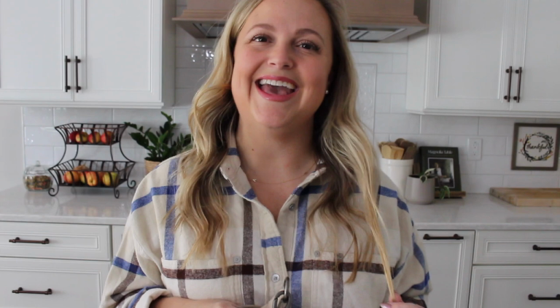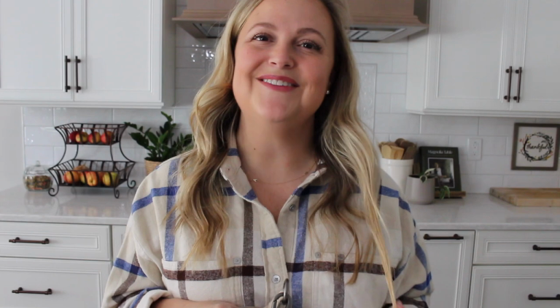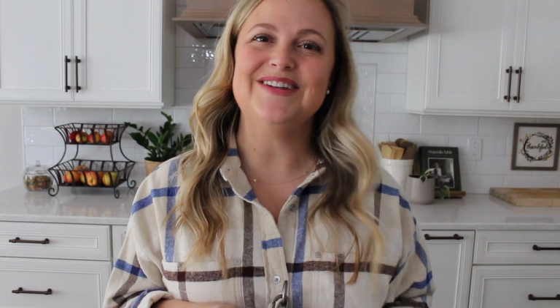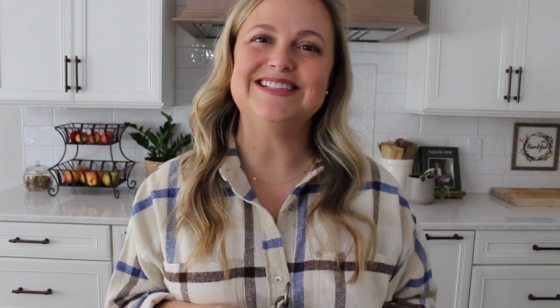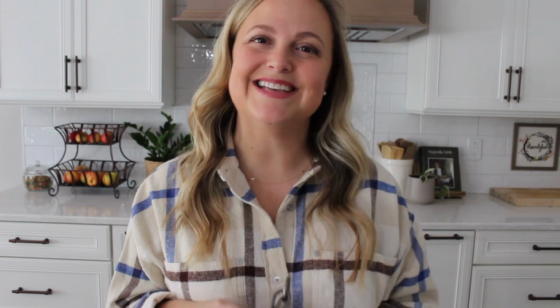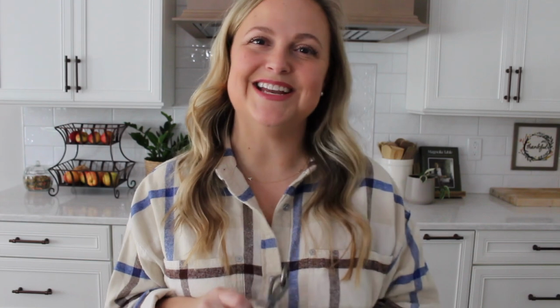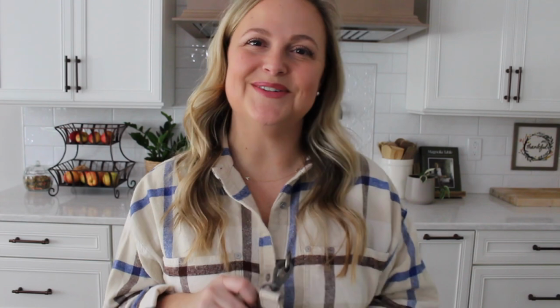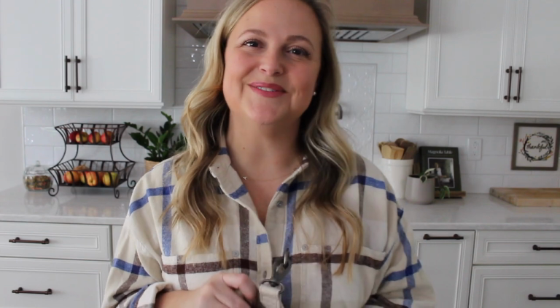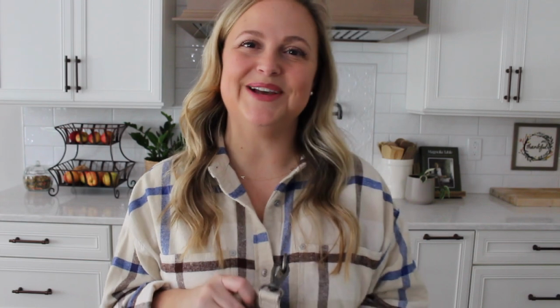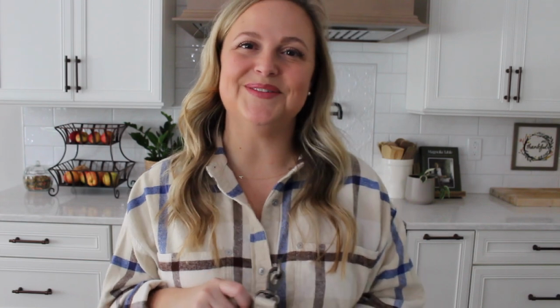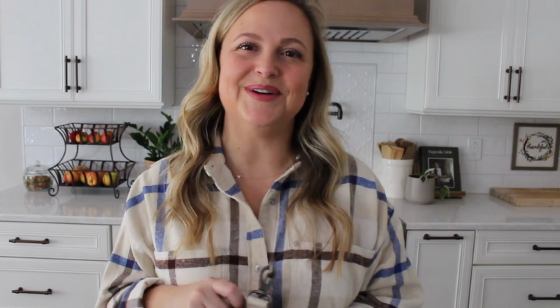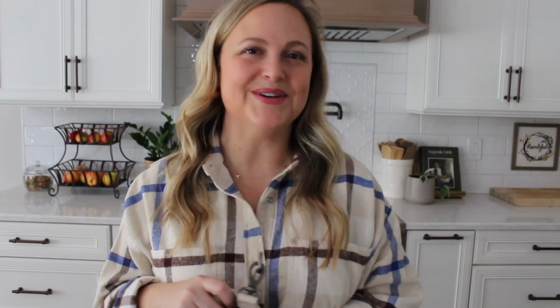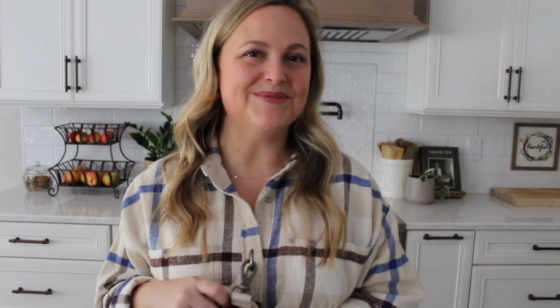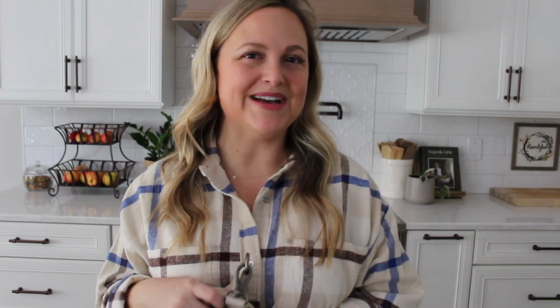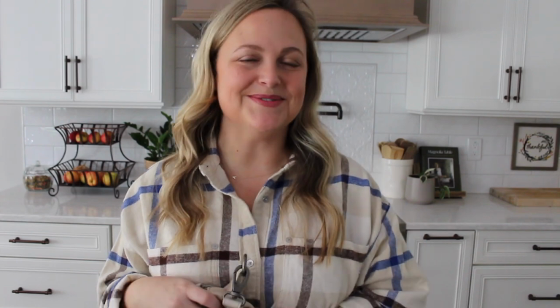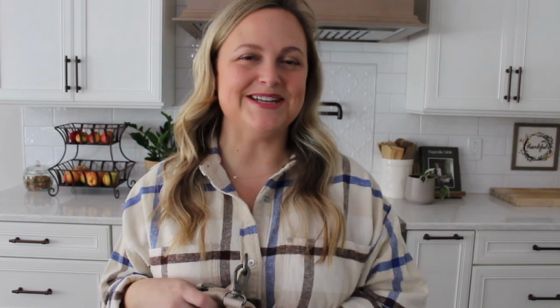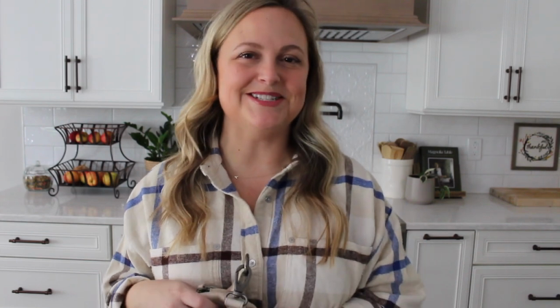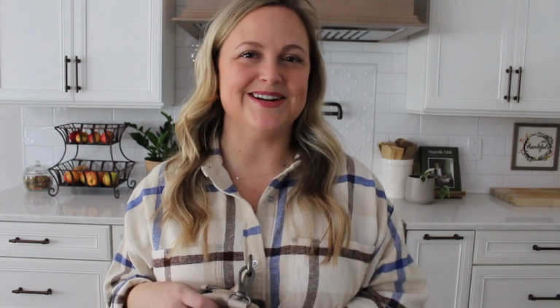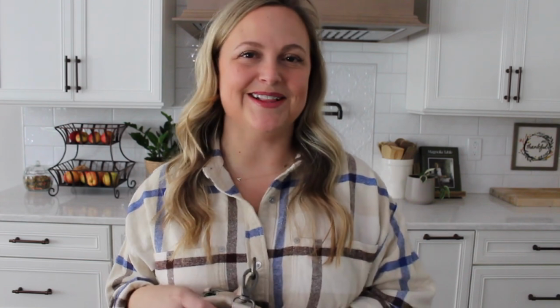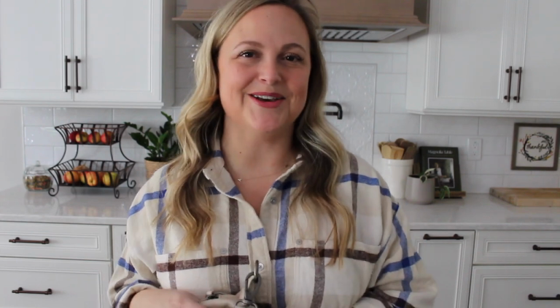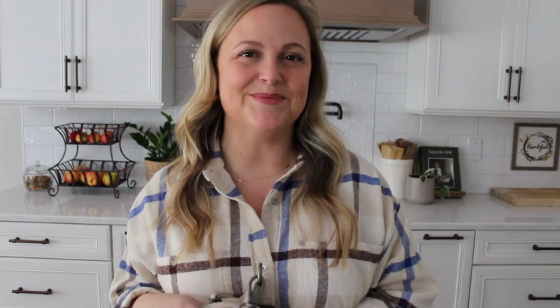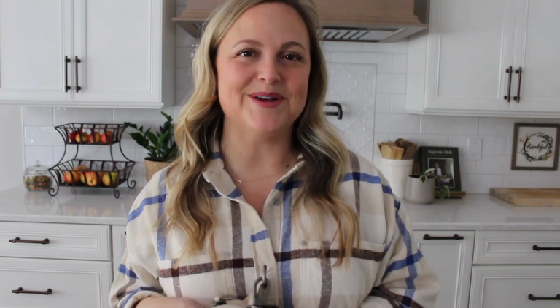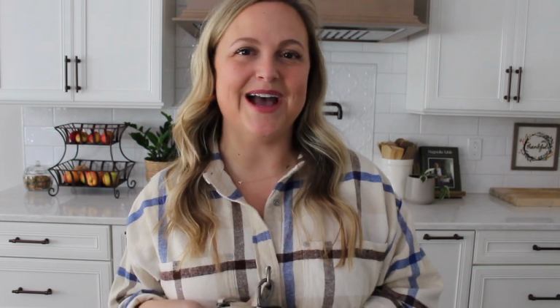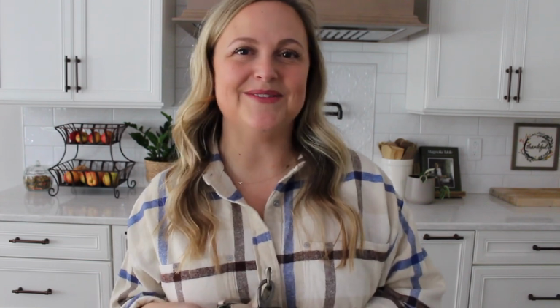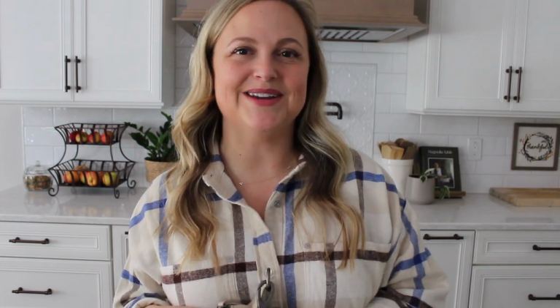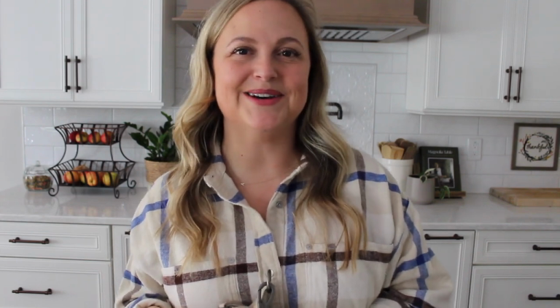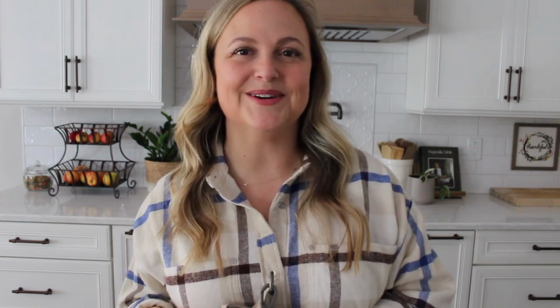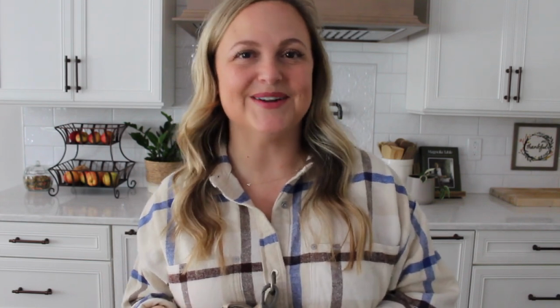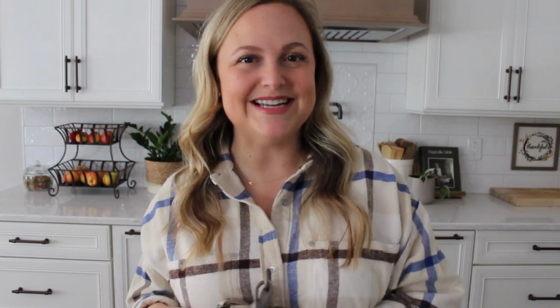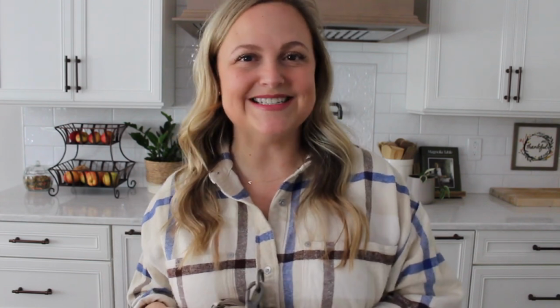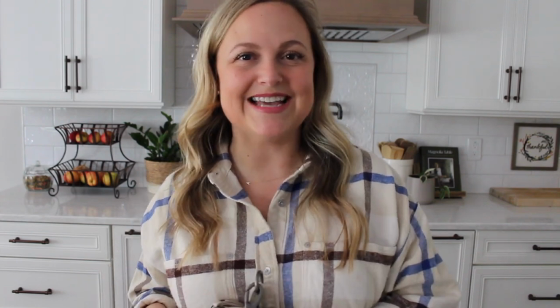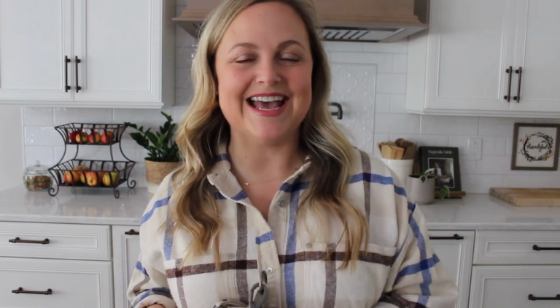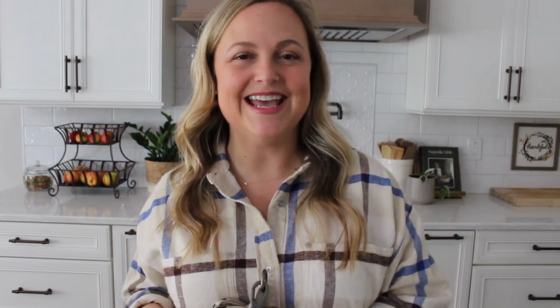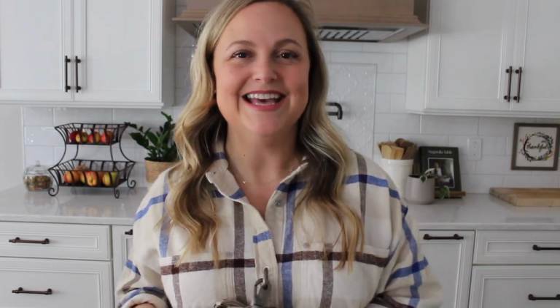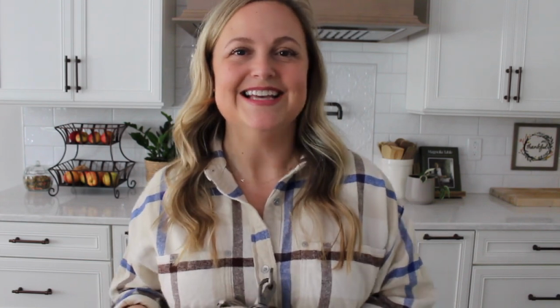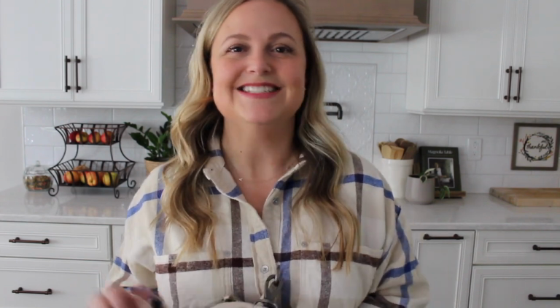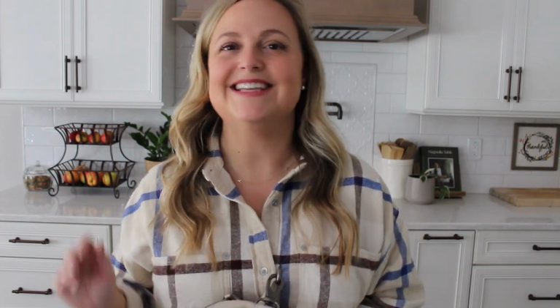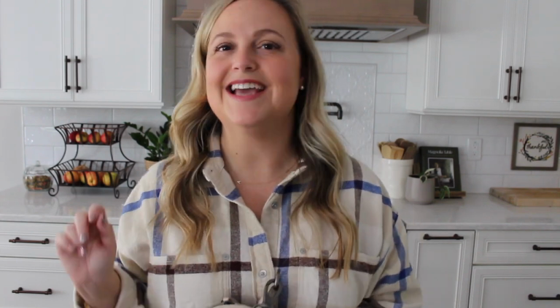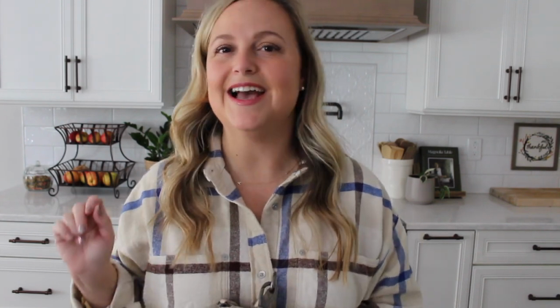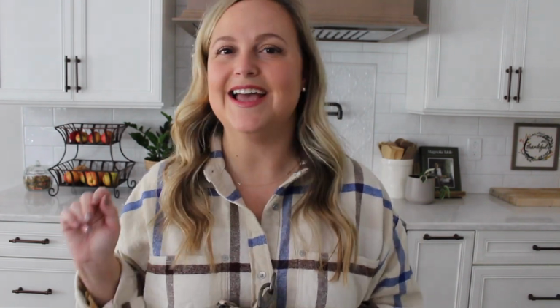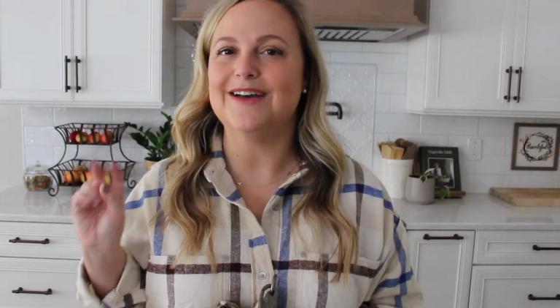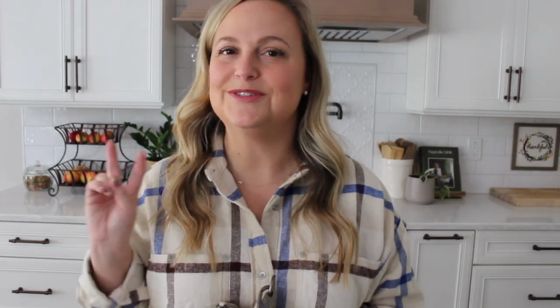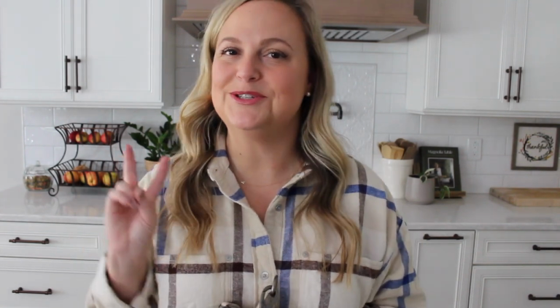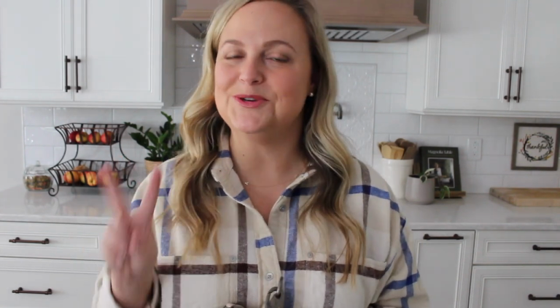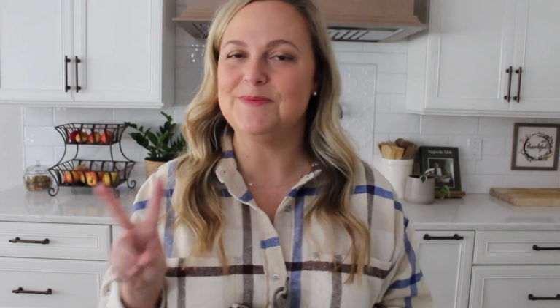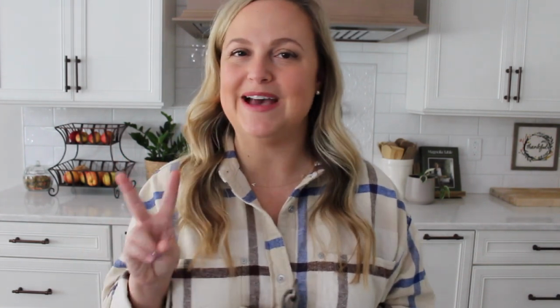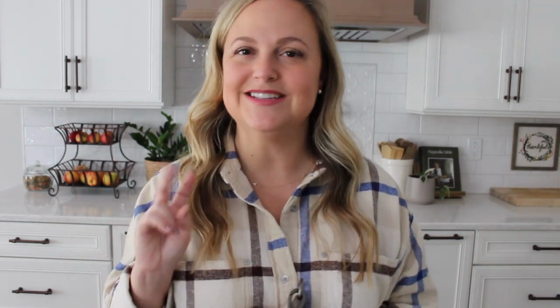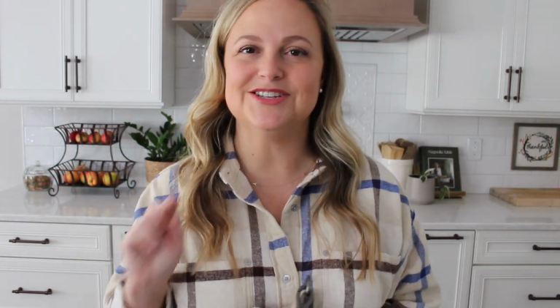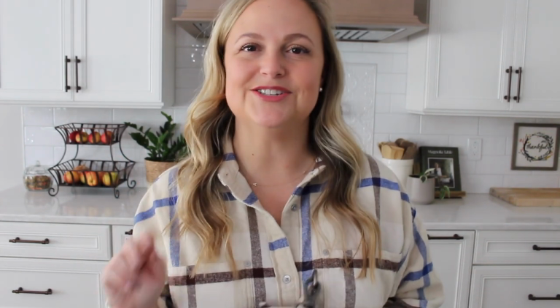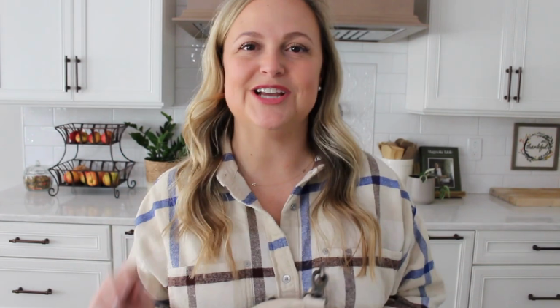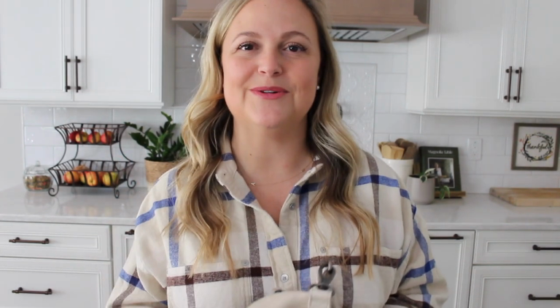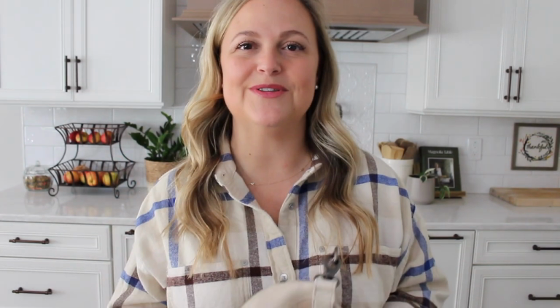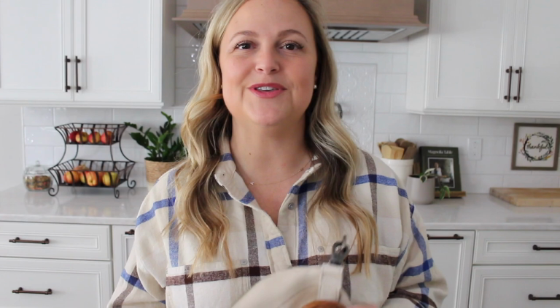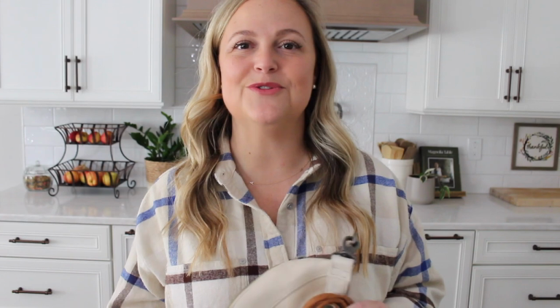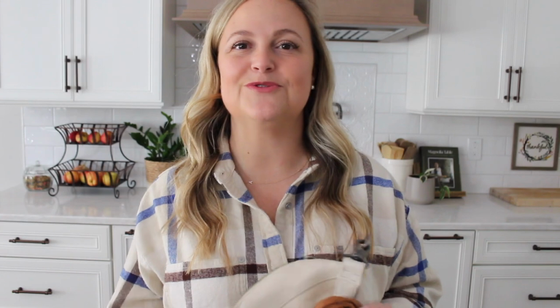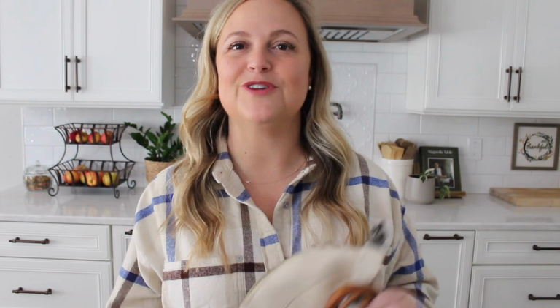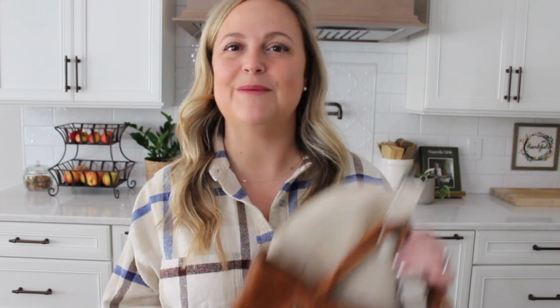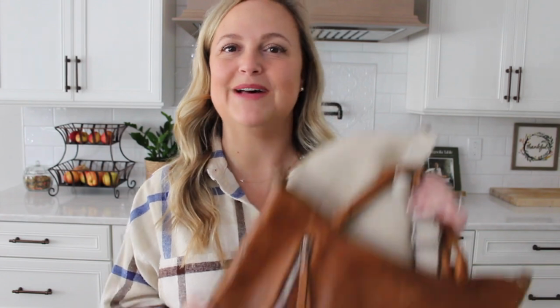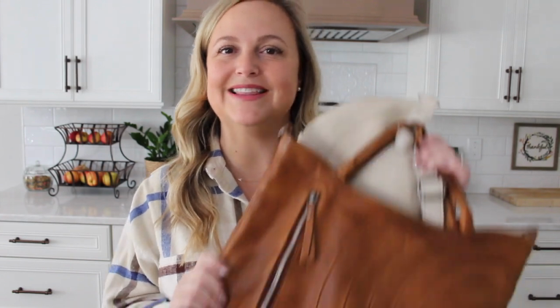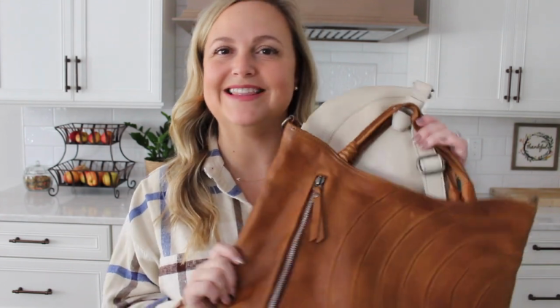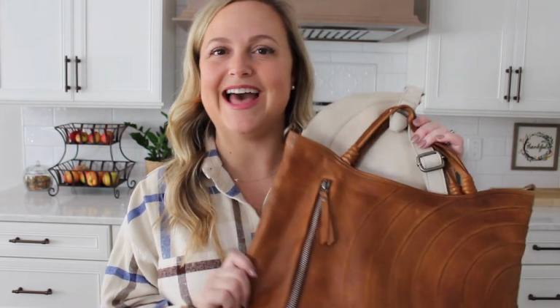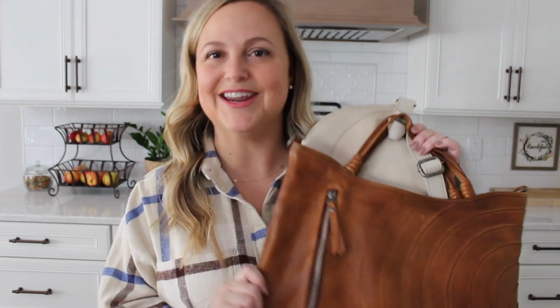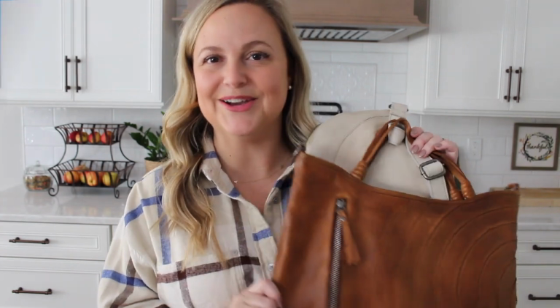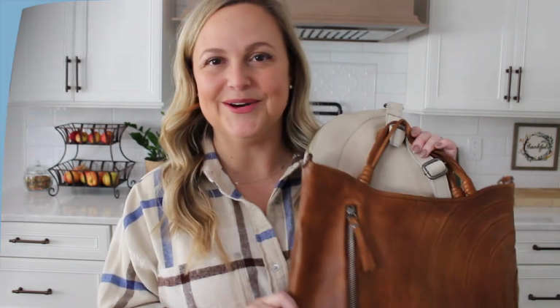Hey friends, Gateron here. Welcome back to my channel. I hope you're having a great day. Today I have two bags to share with you from Latico.